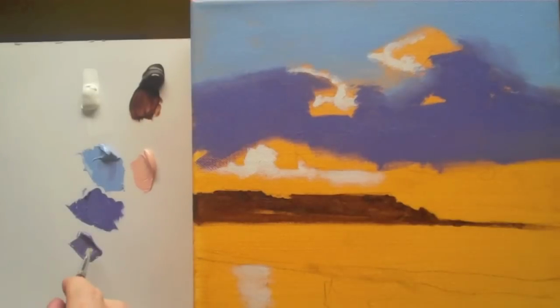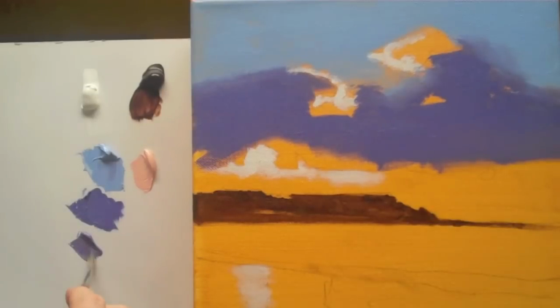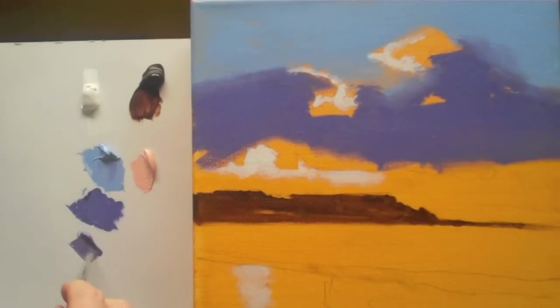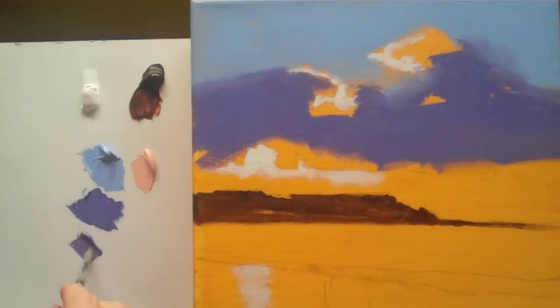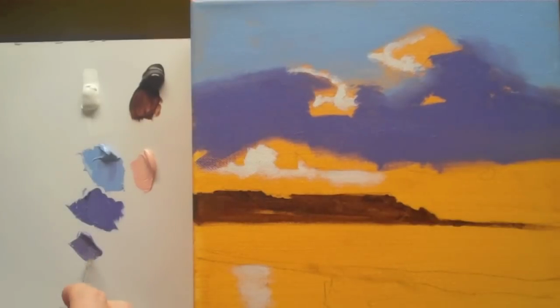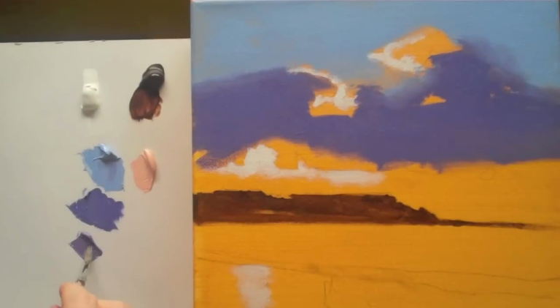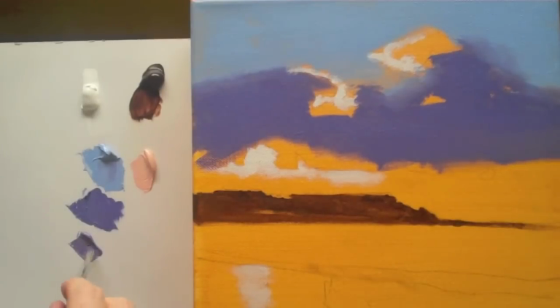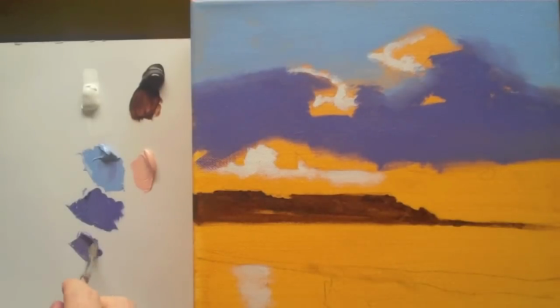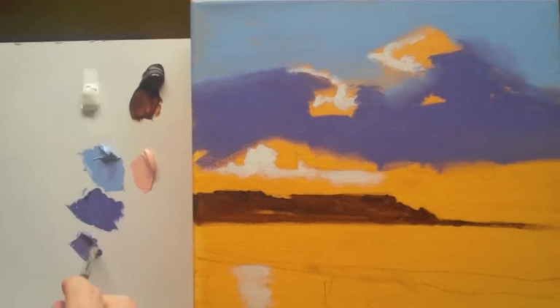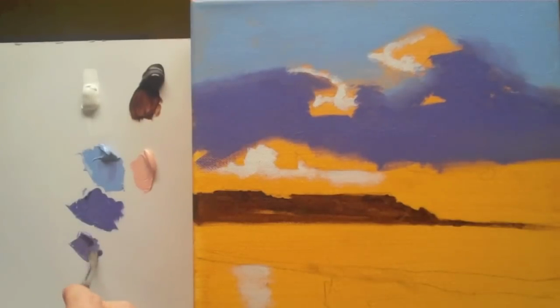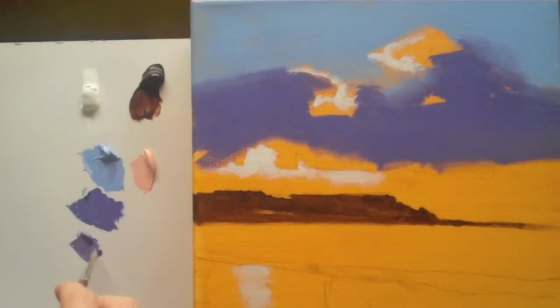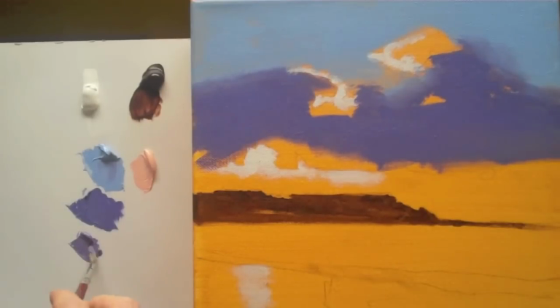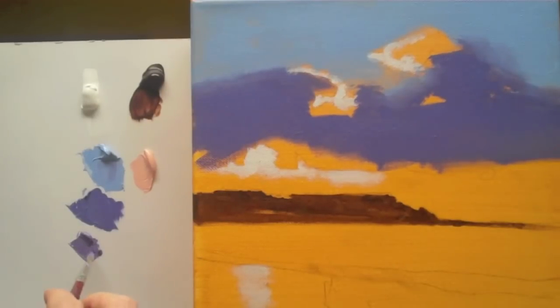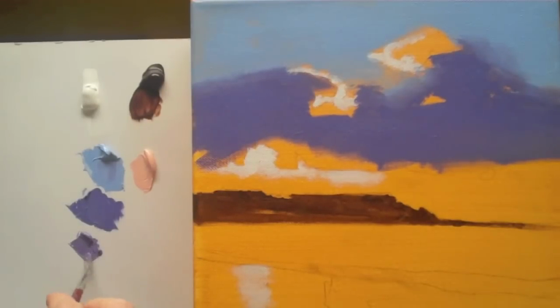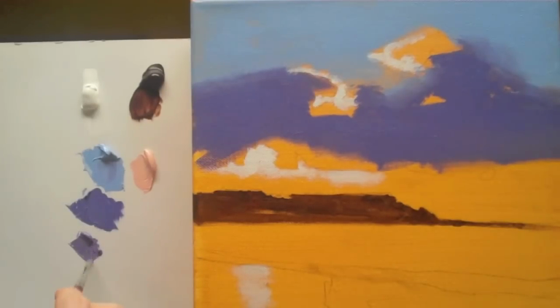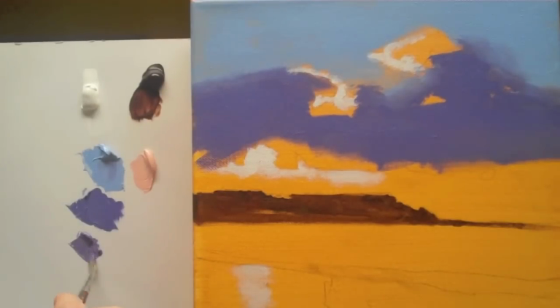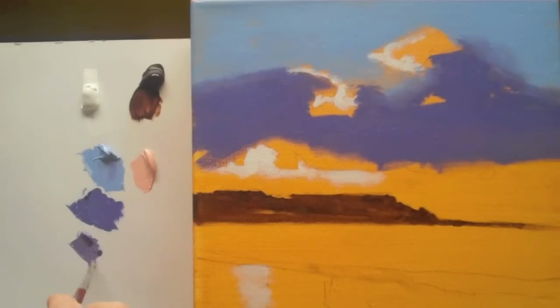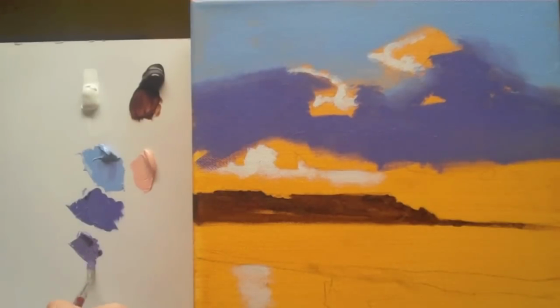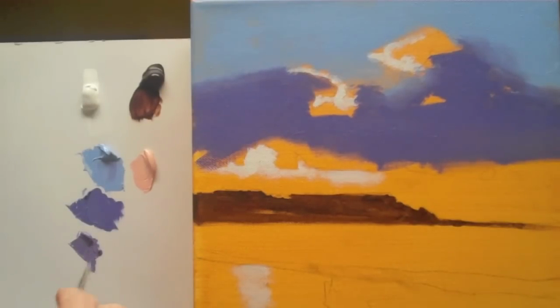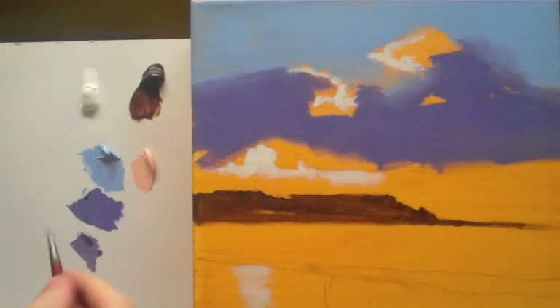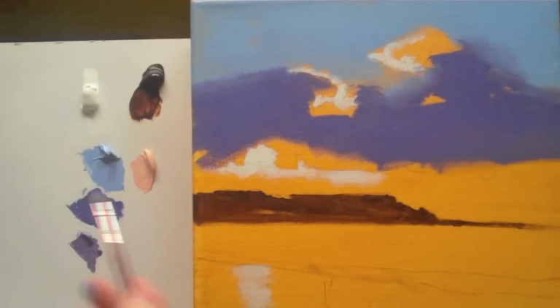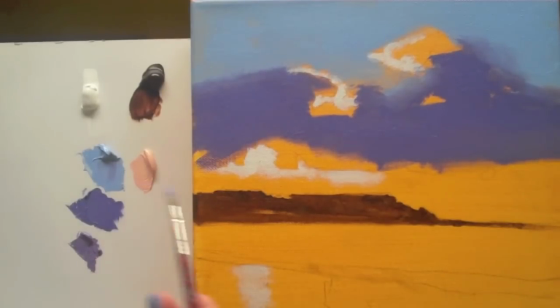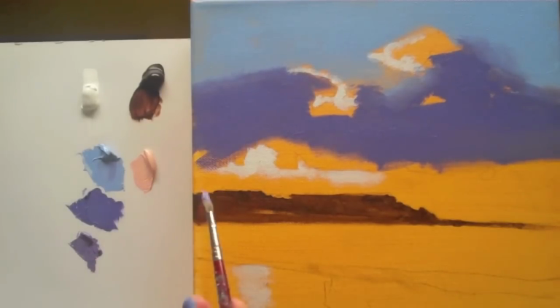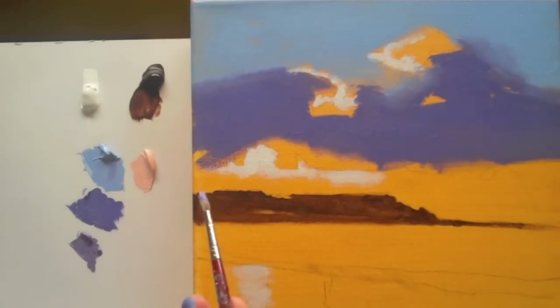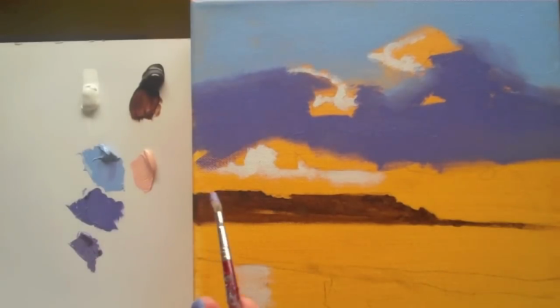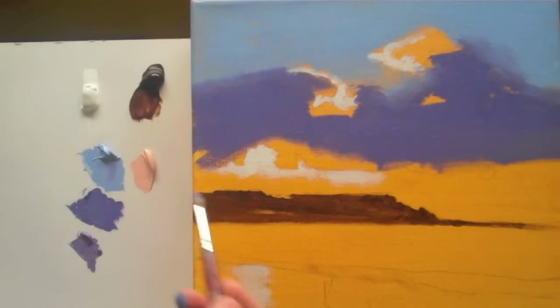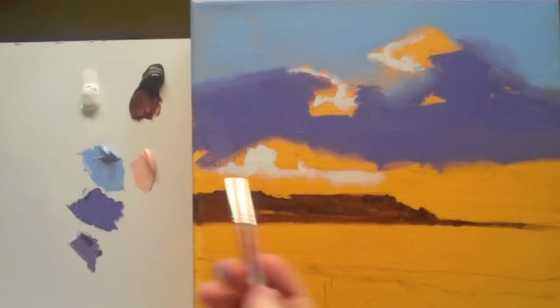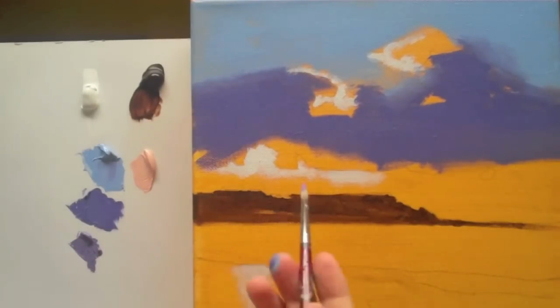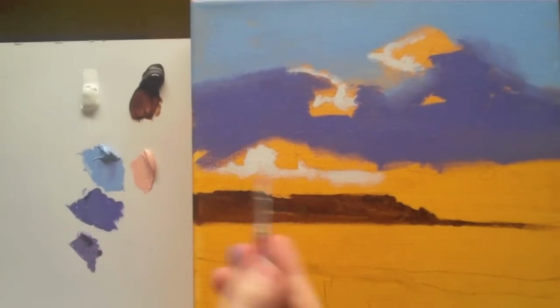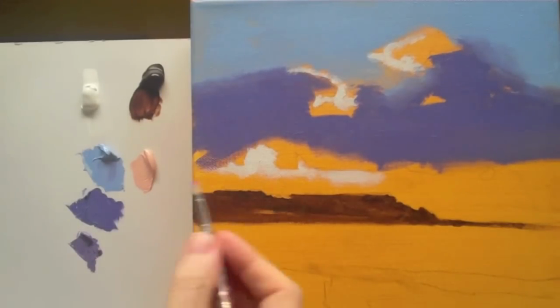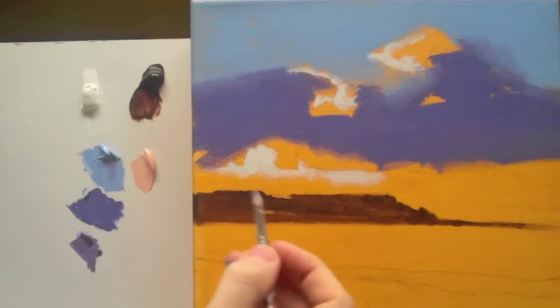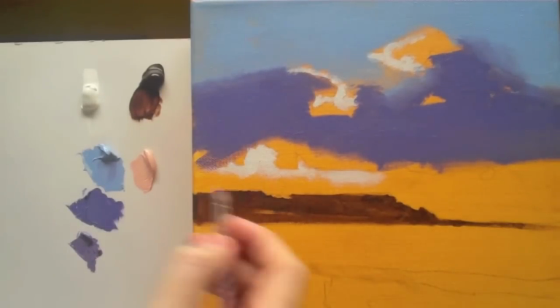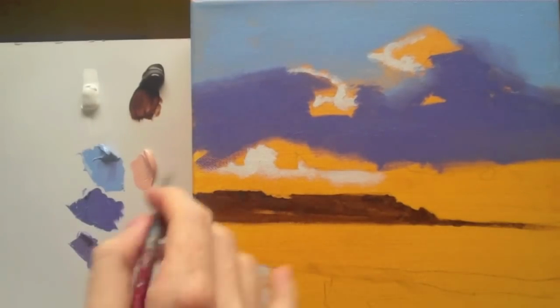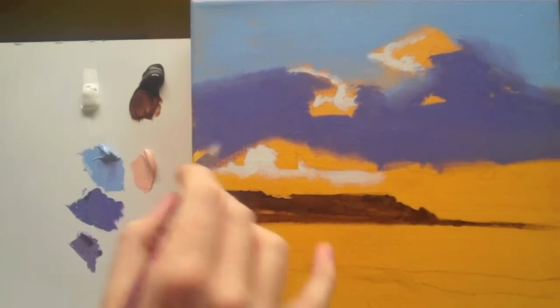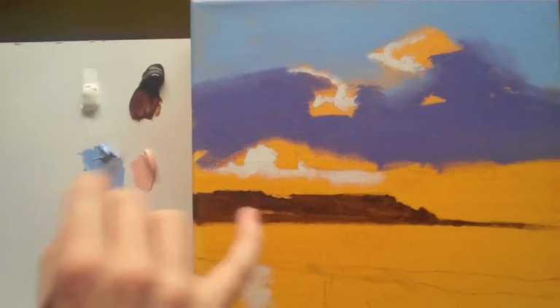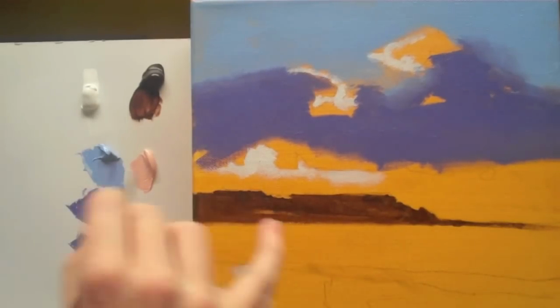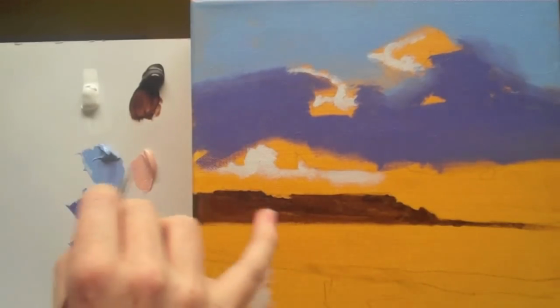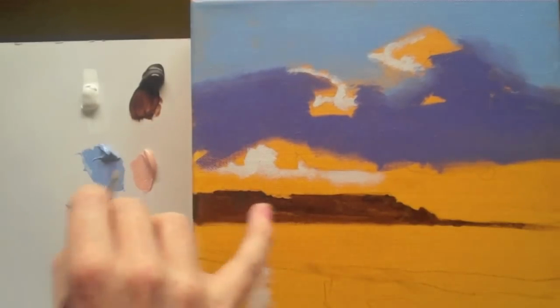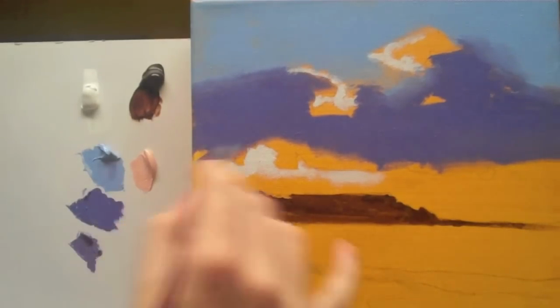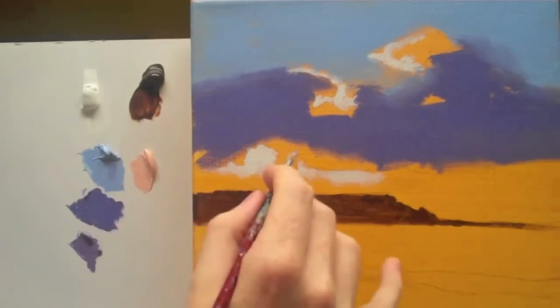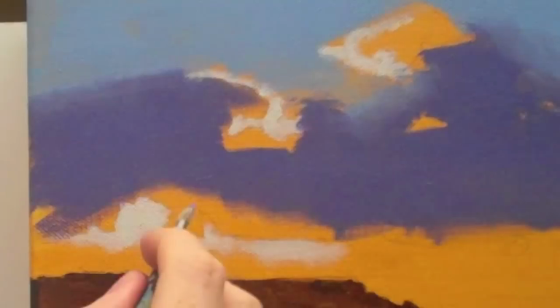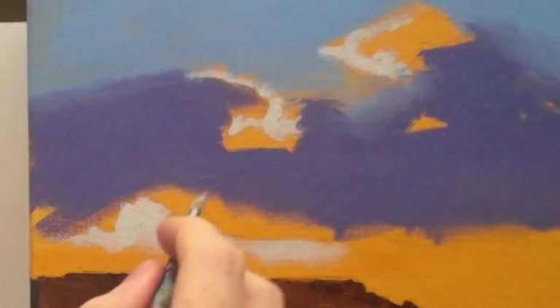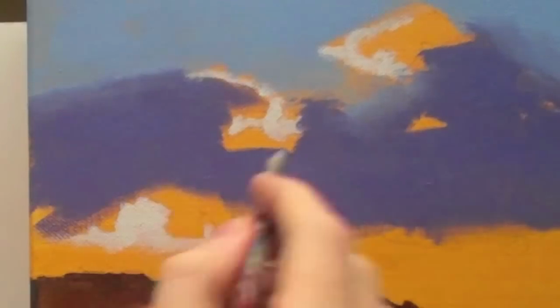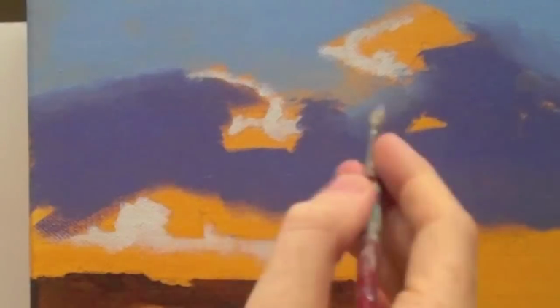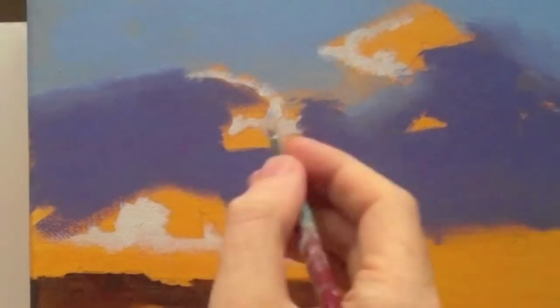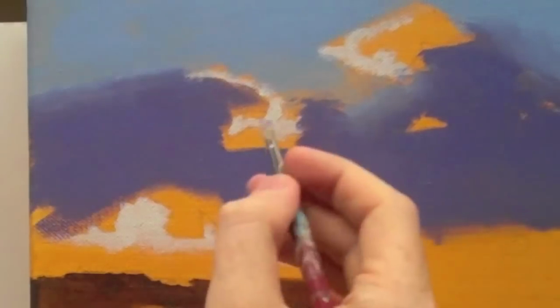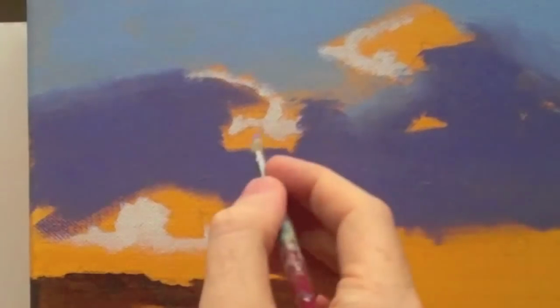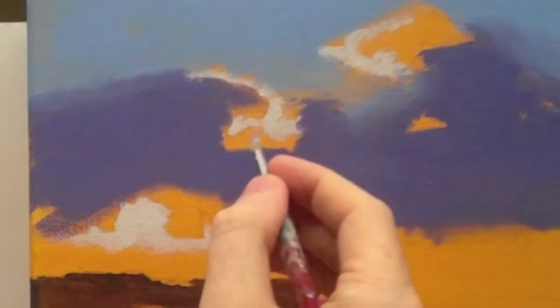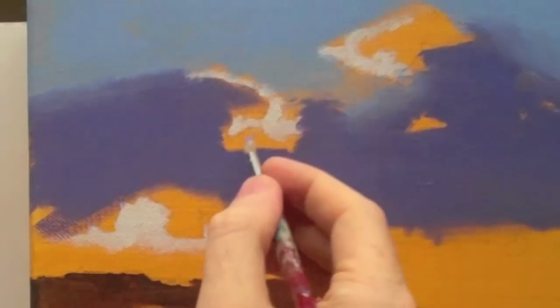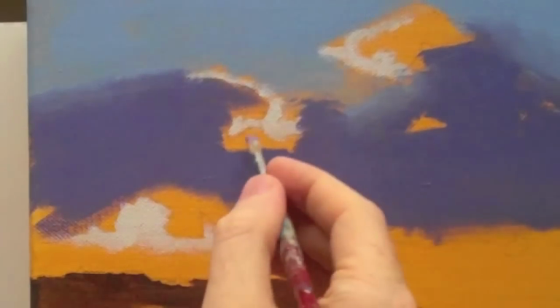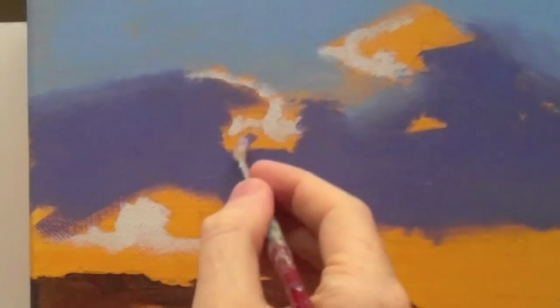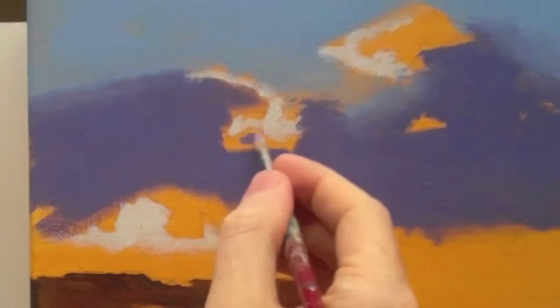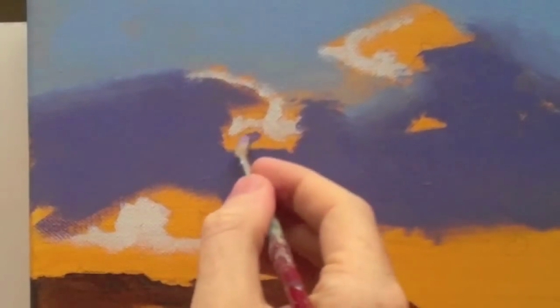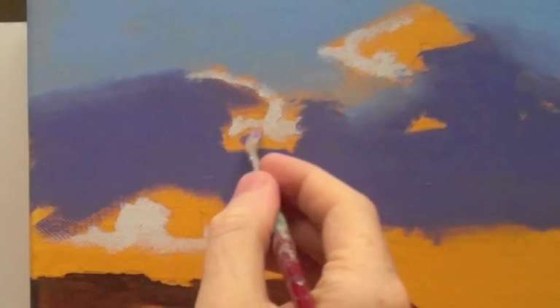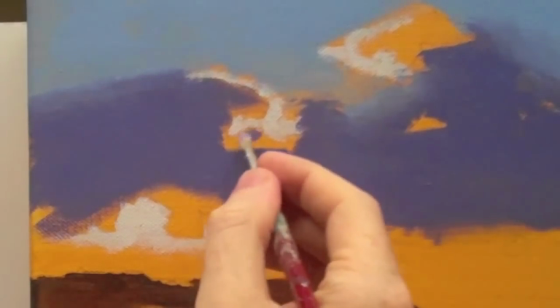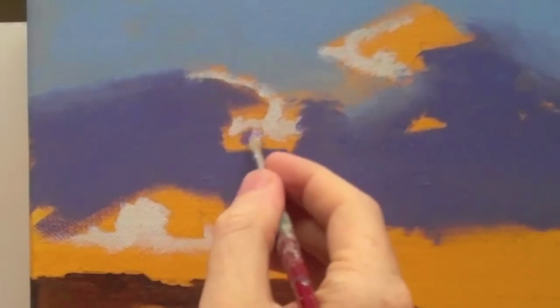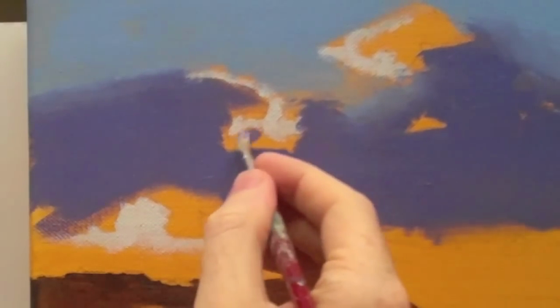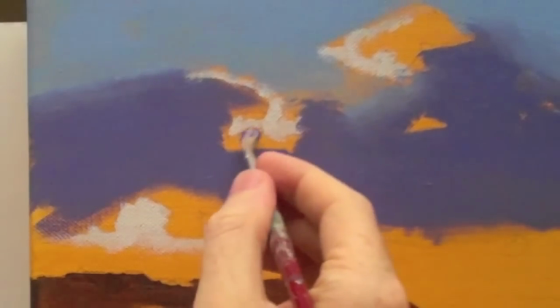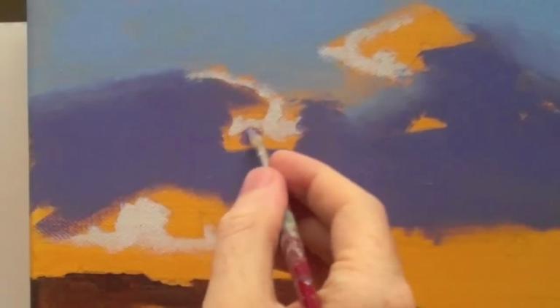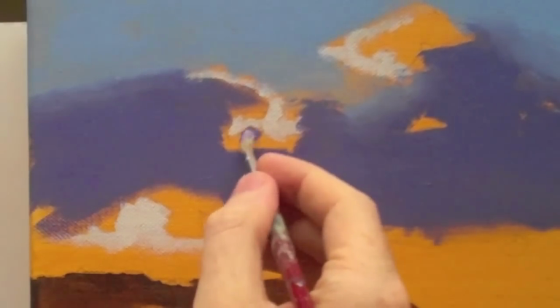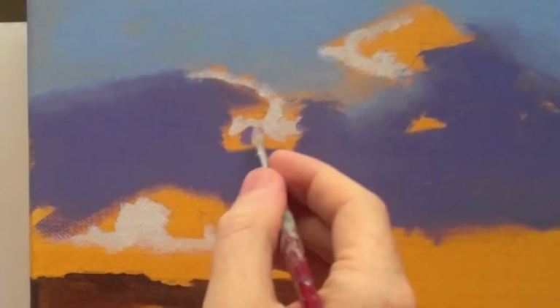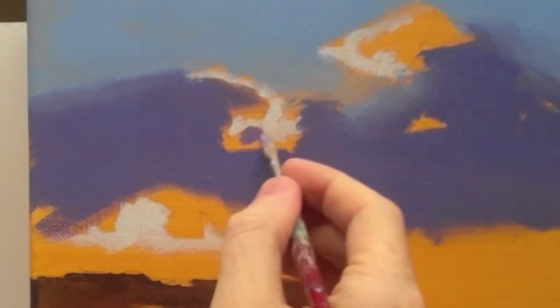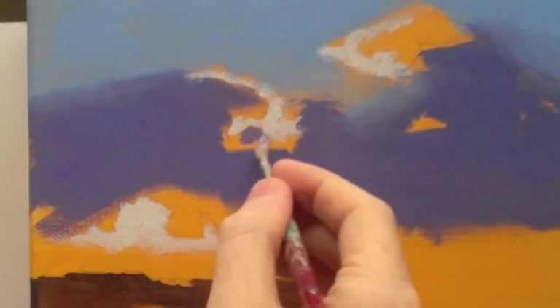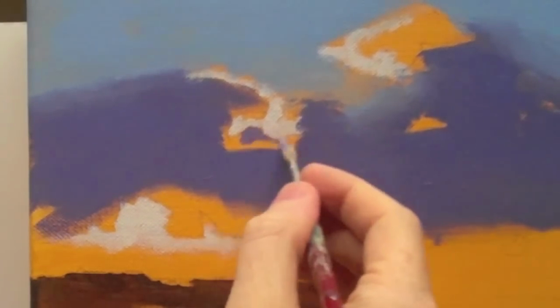If you remember this lighter color that I premixed previously, you can now just add in a bit of that.